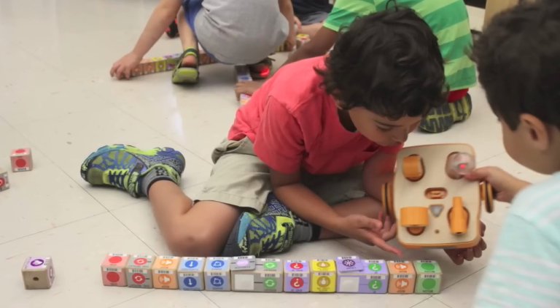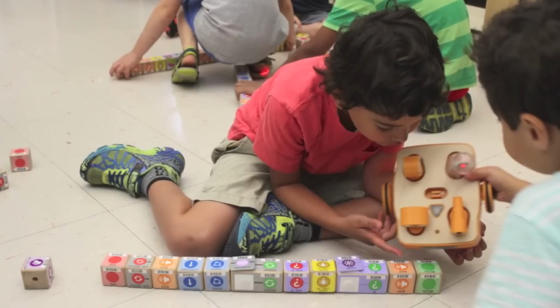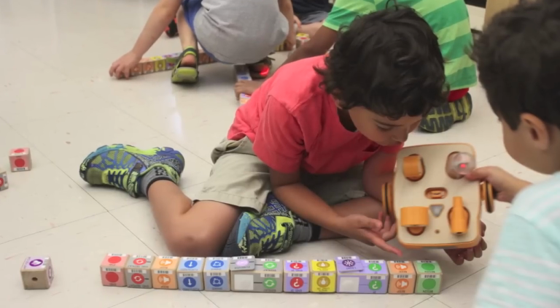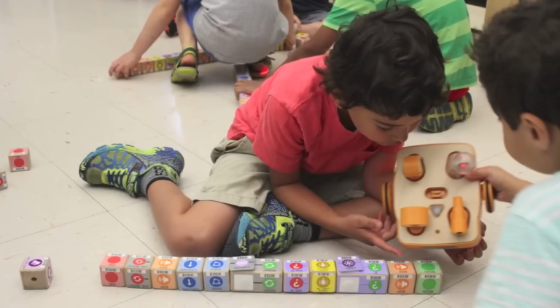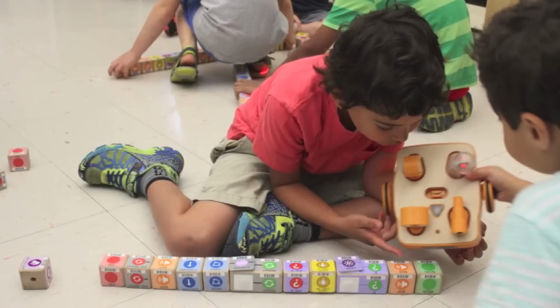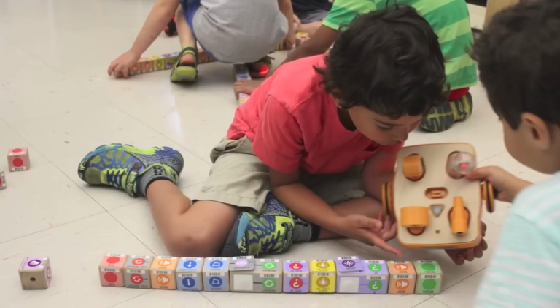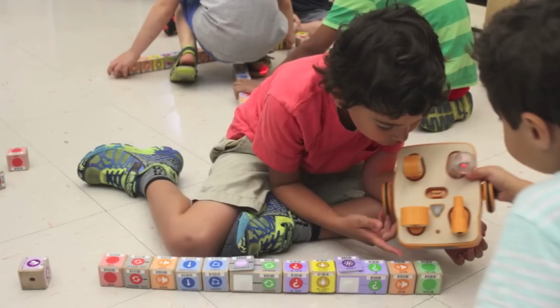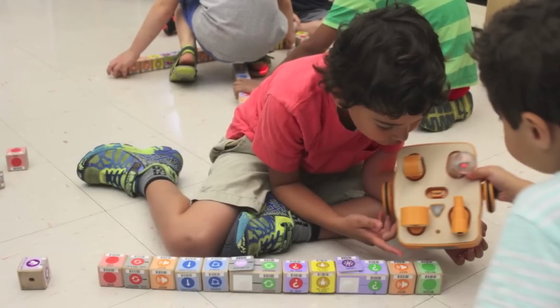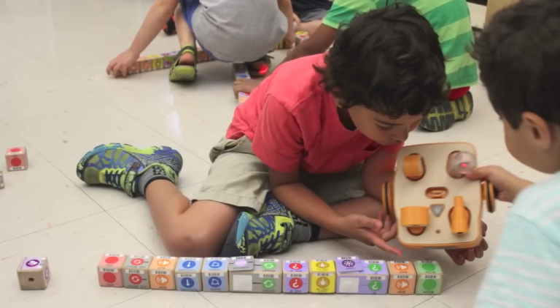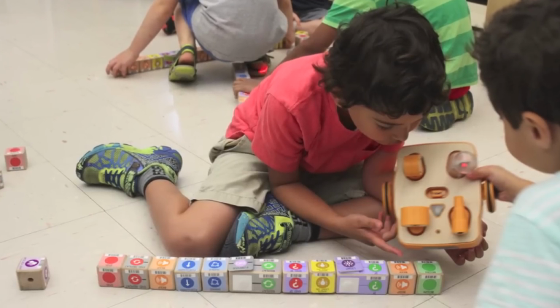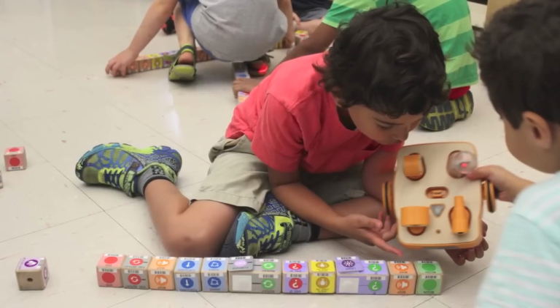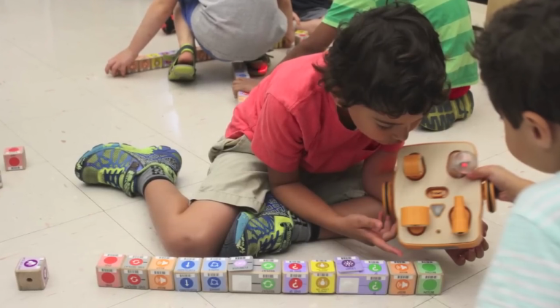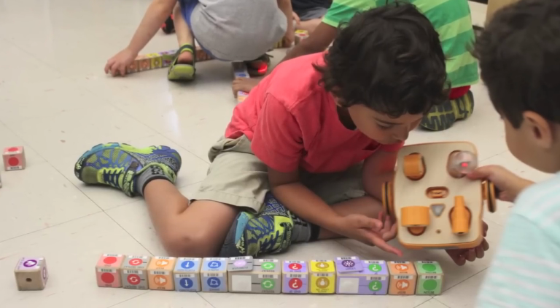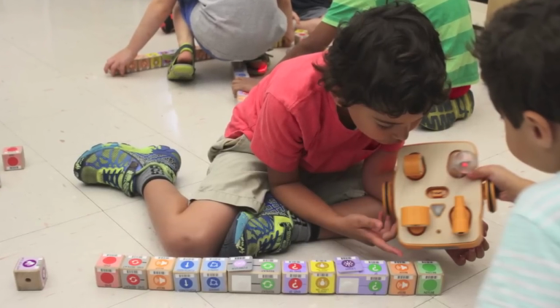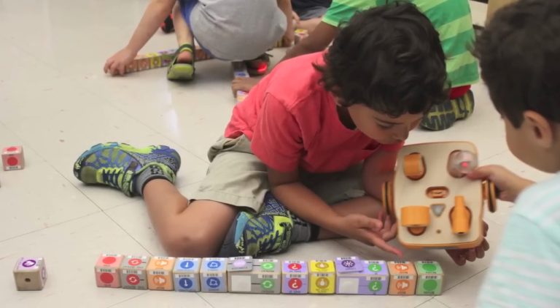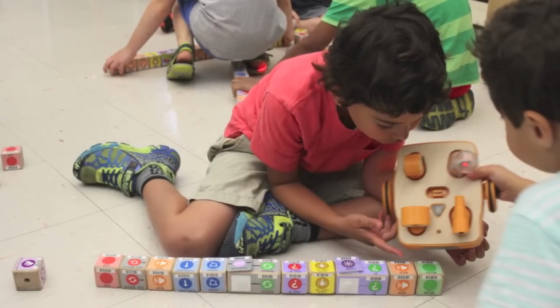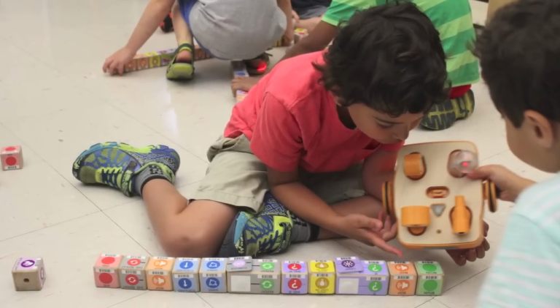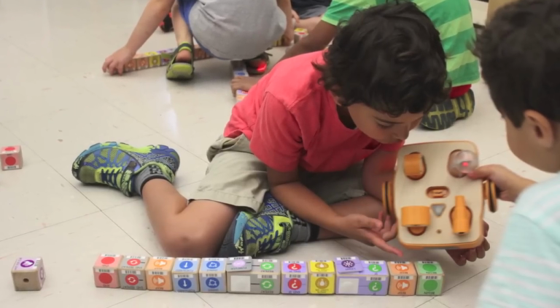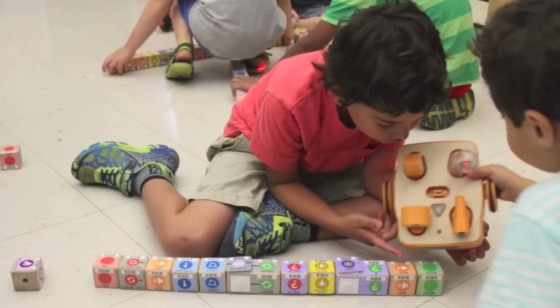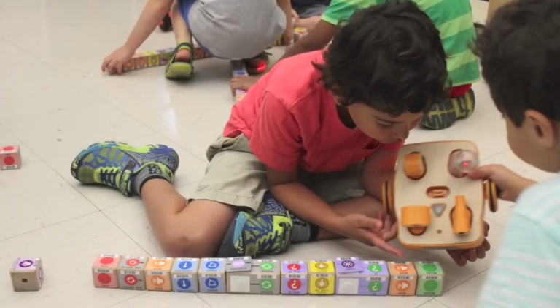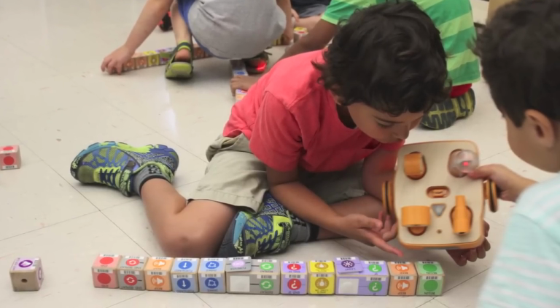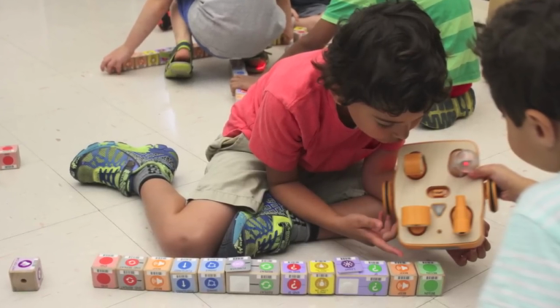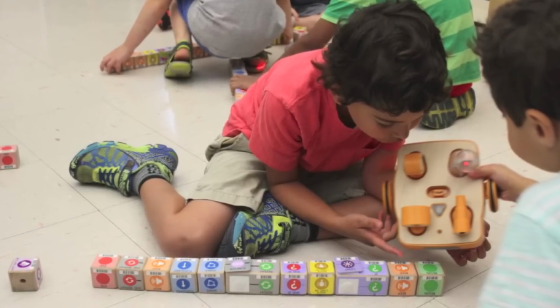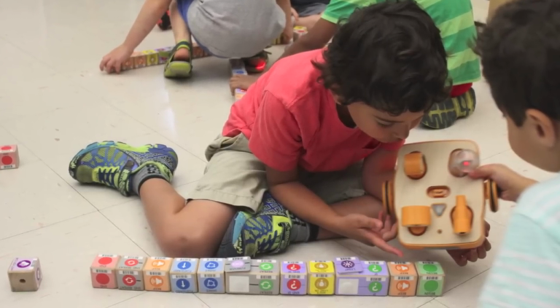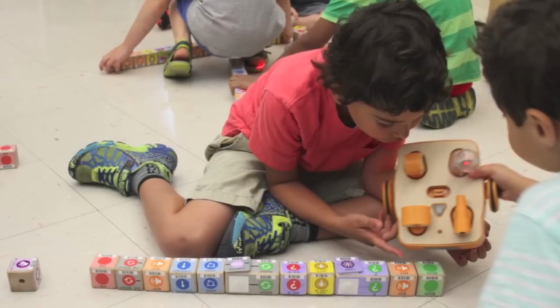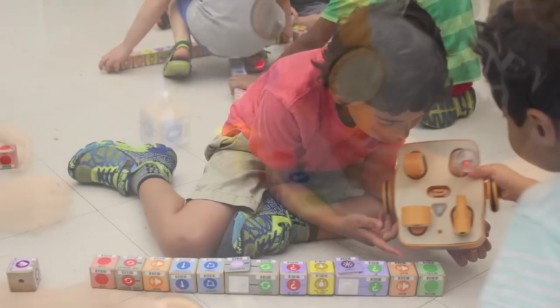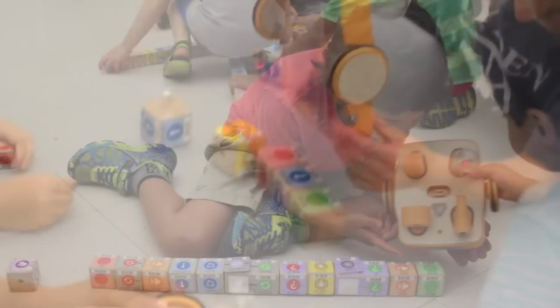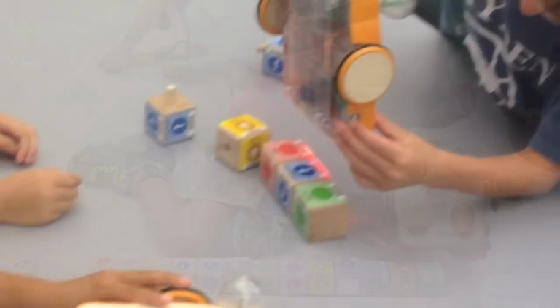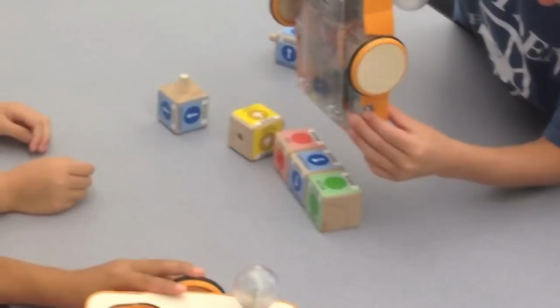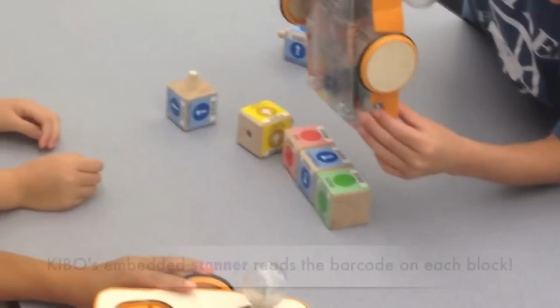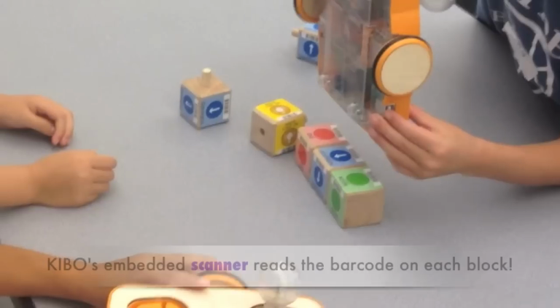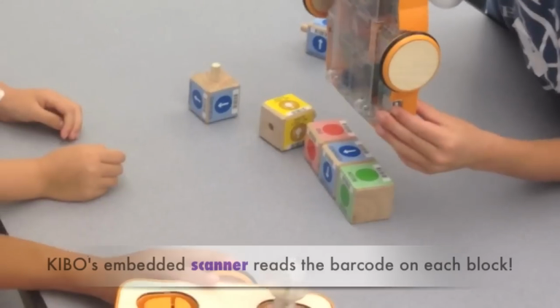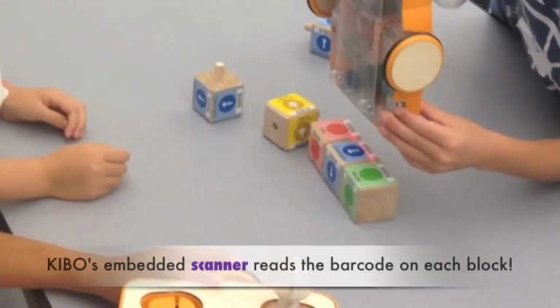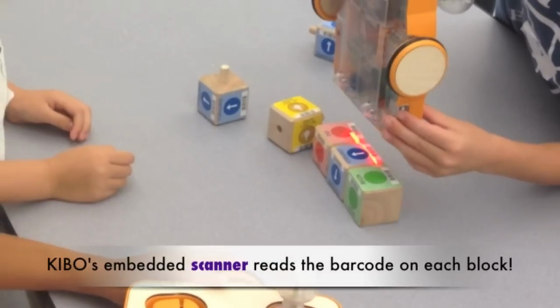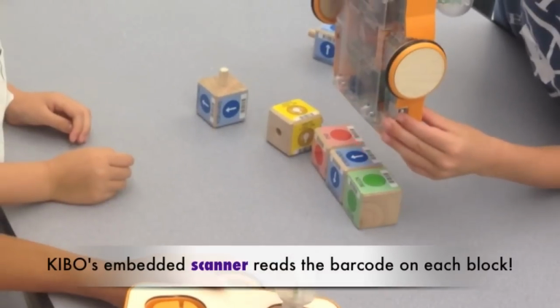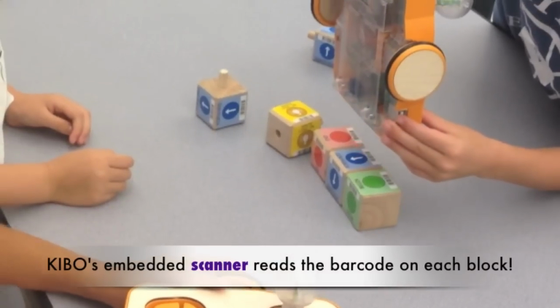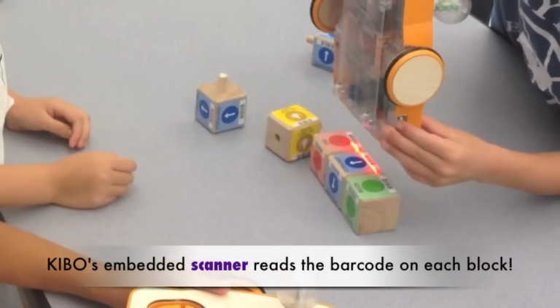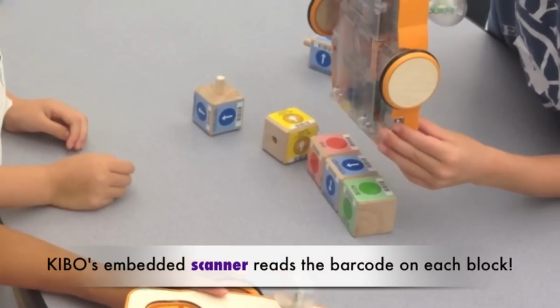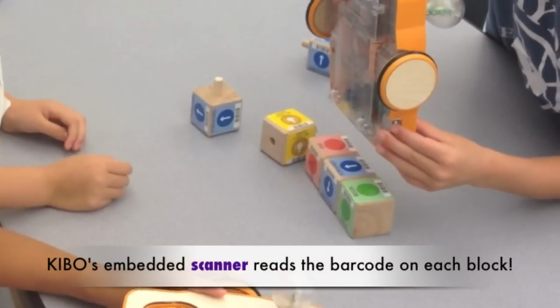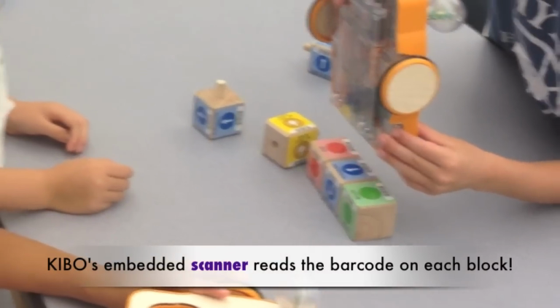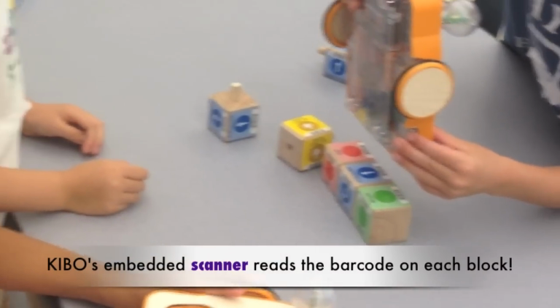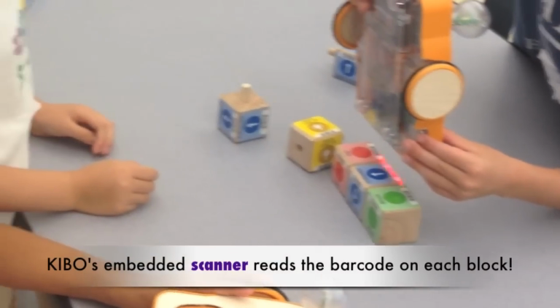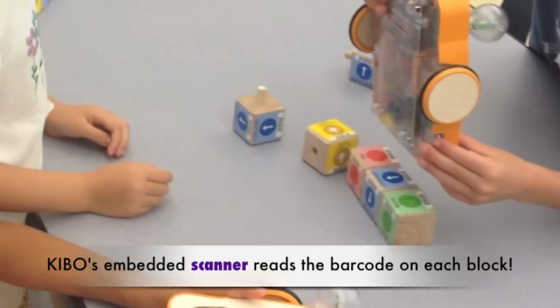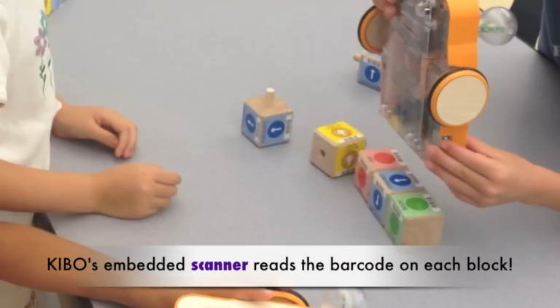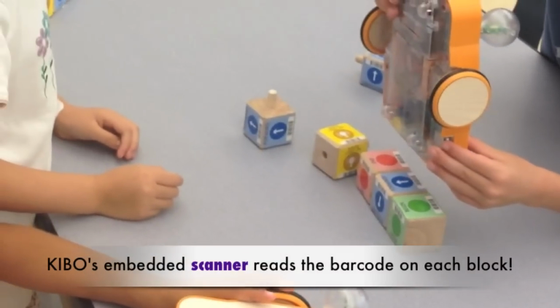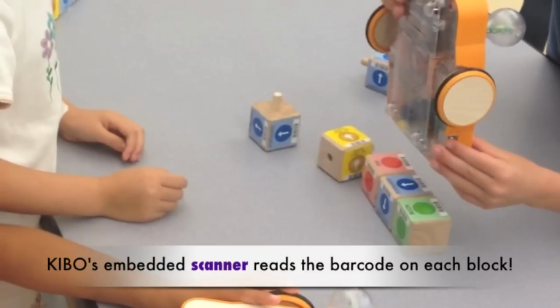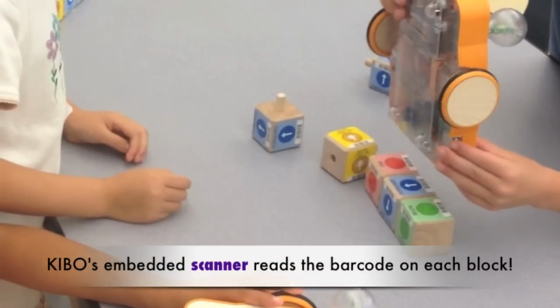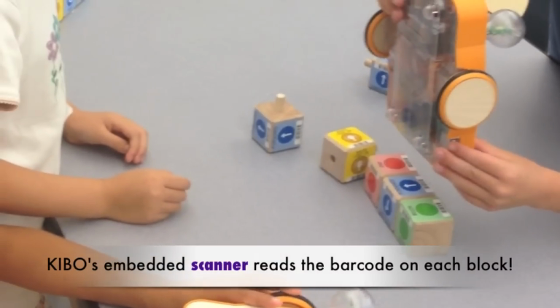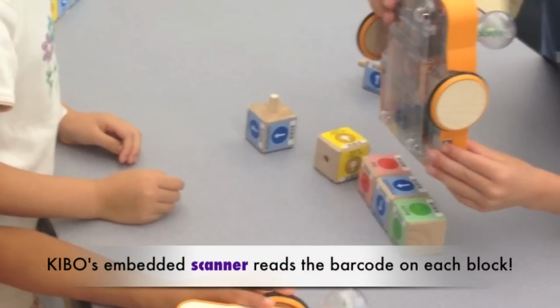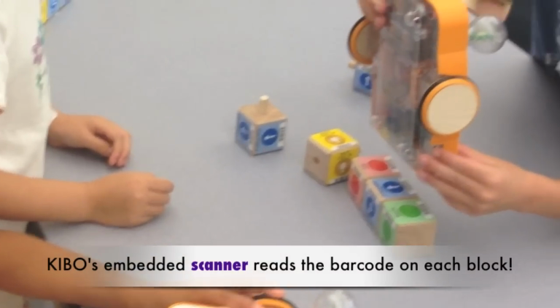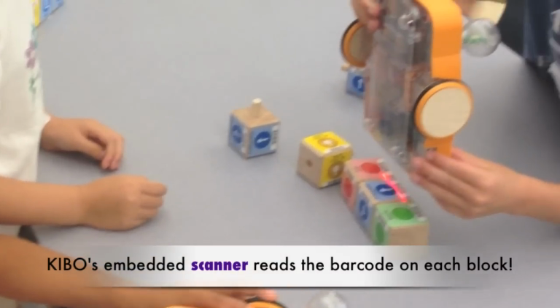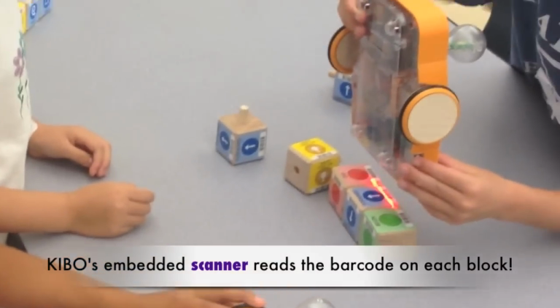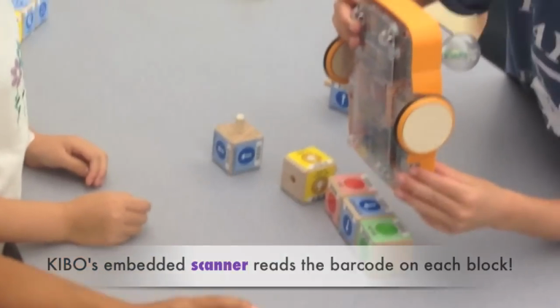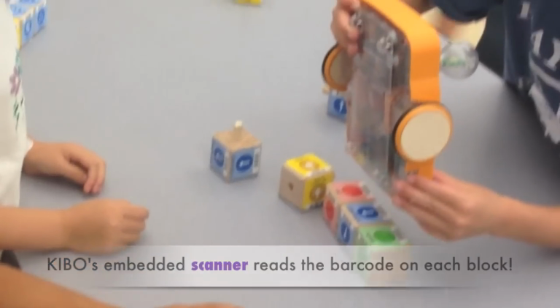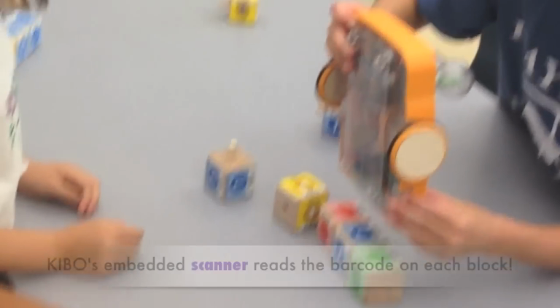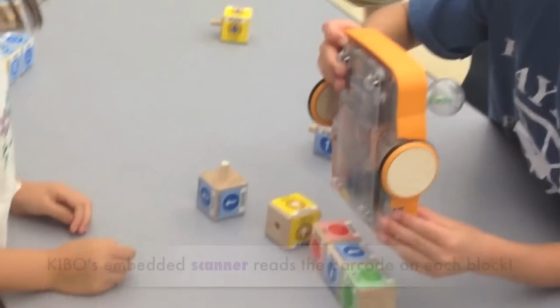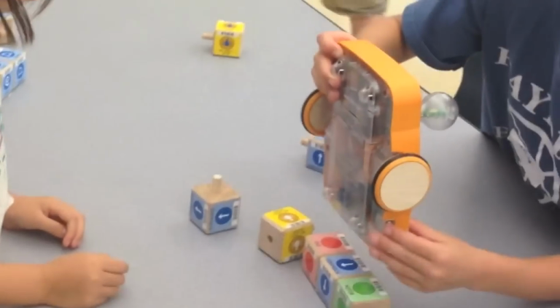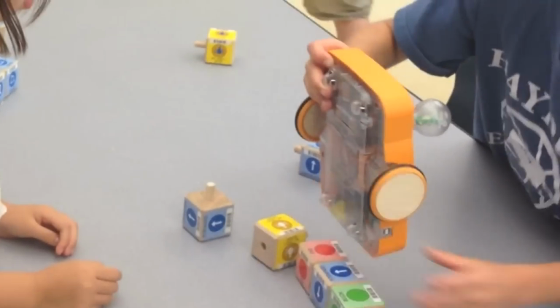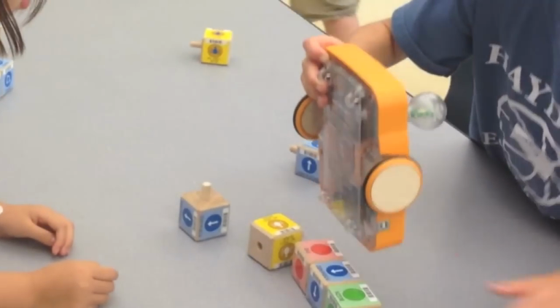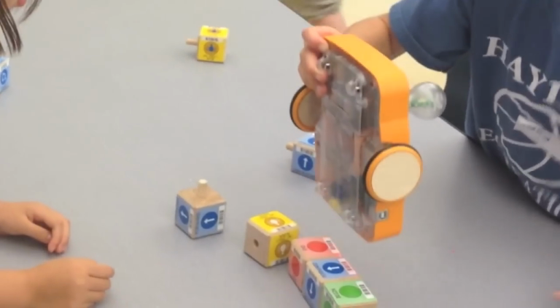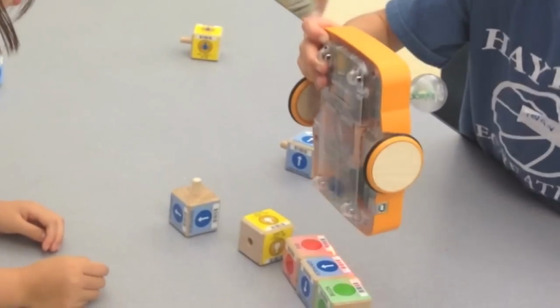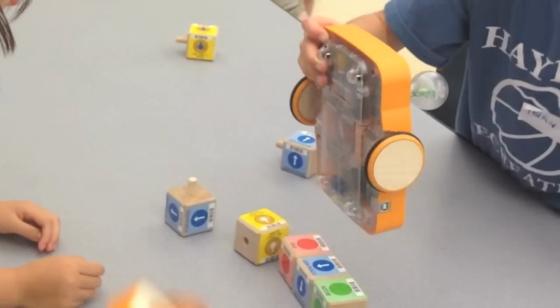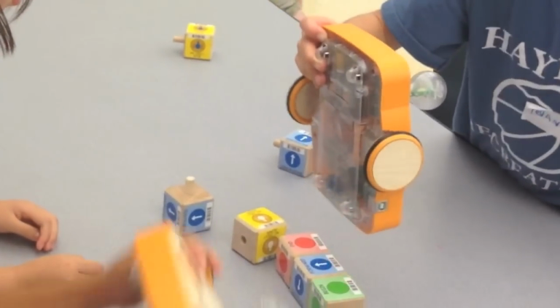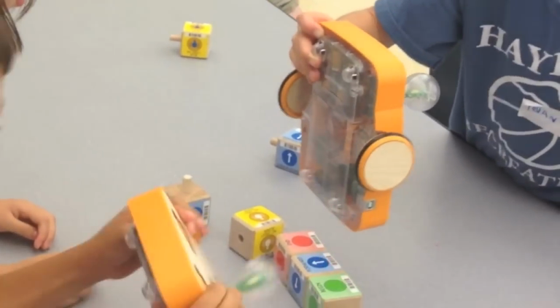Kibo's actions are programmed using wooden programming blocks. No screen time required.